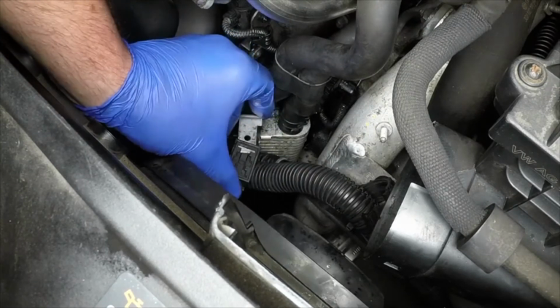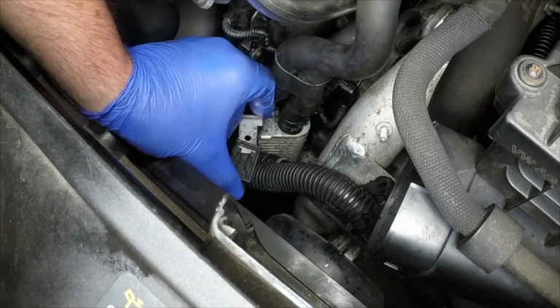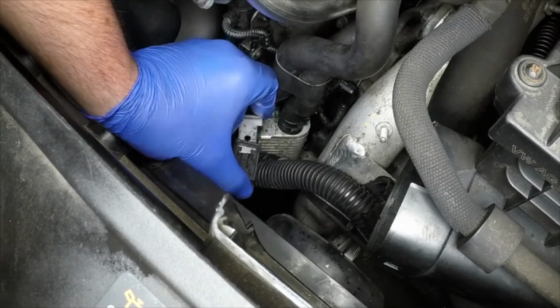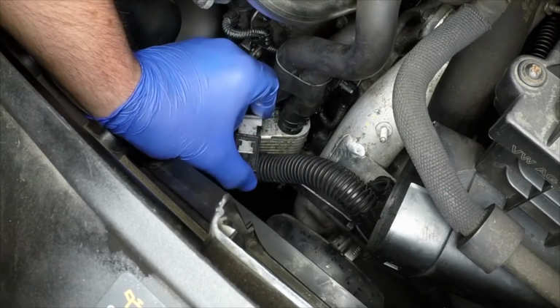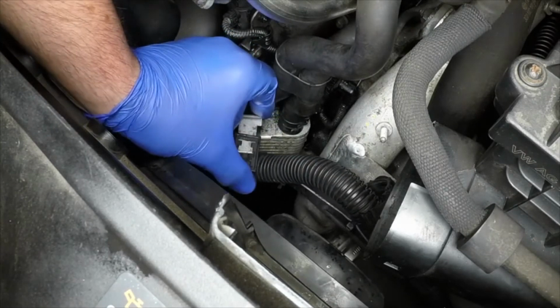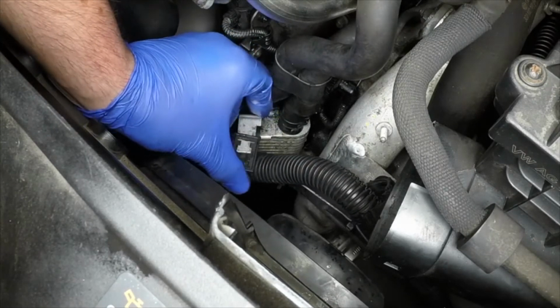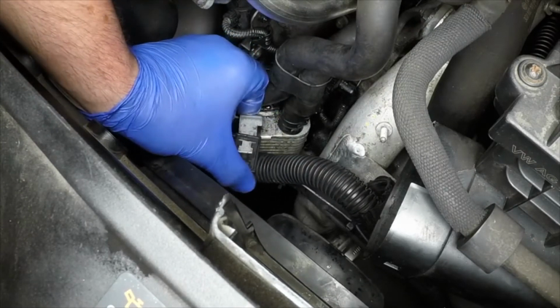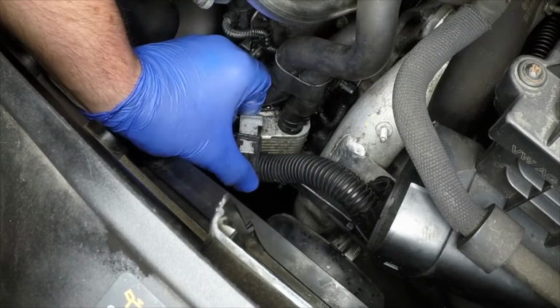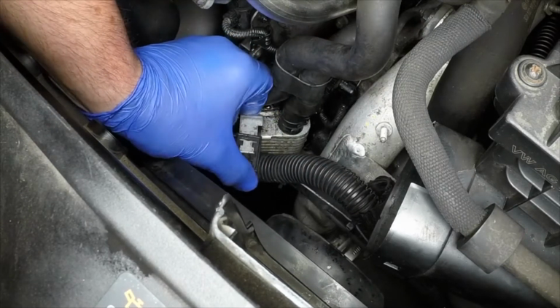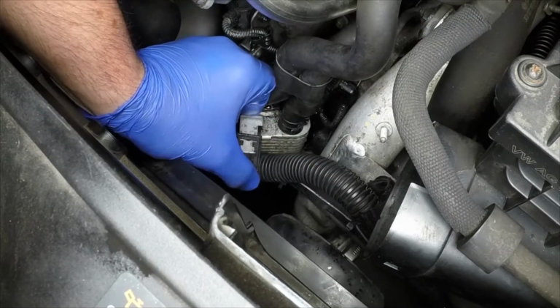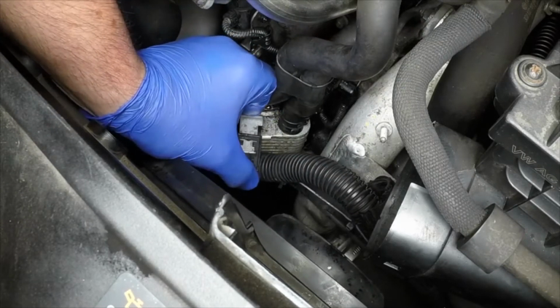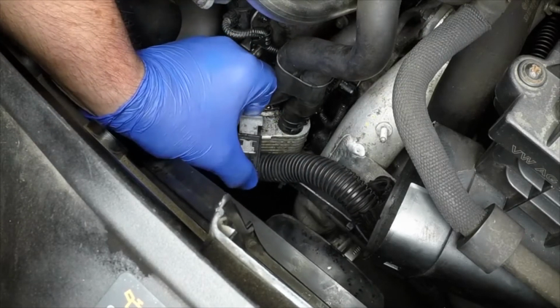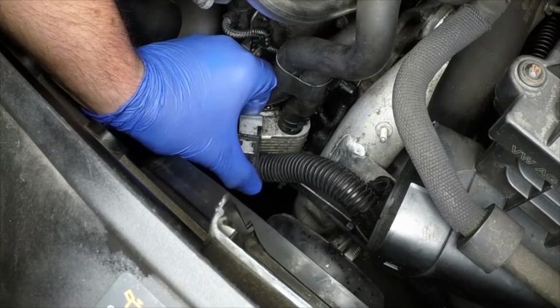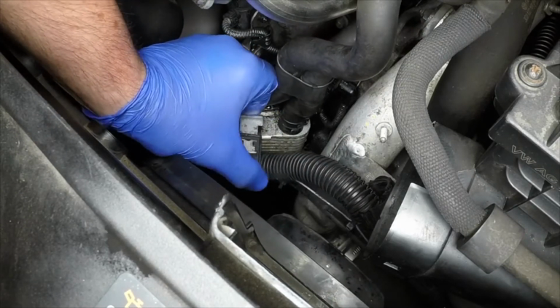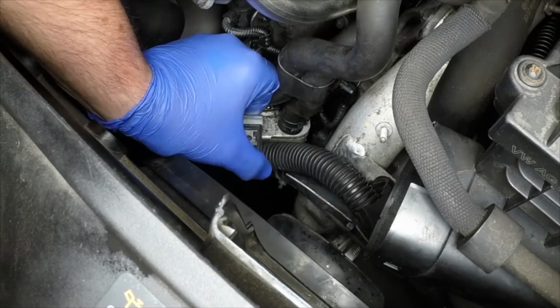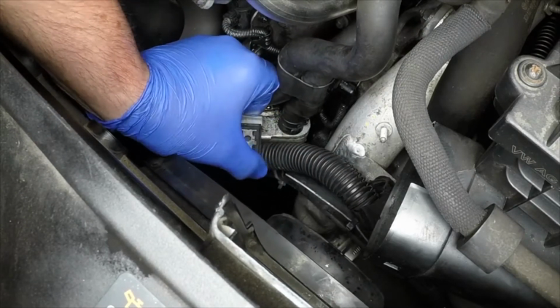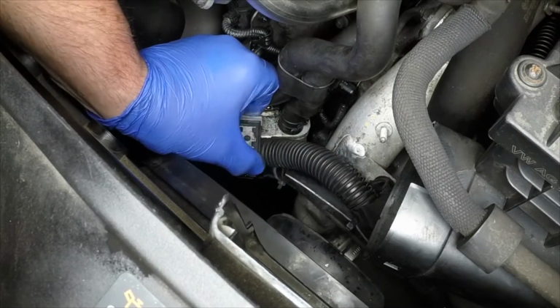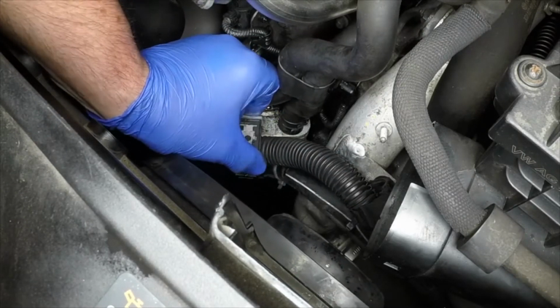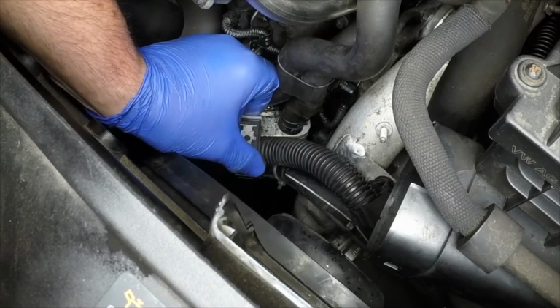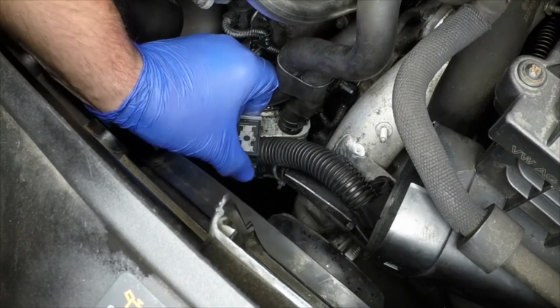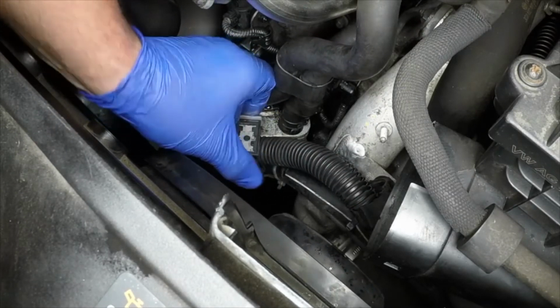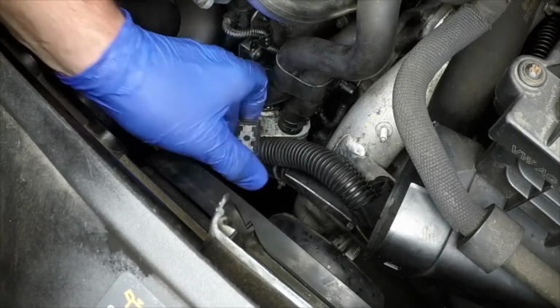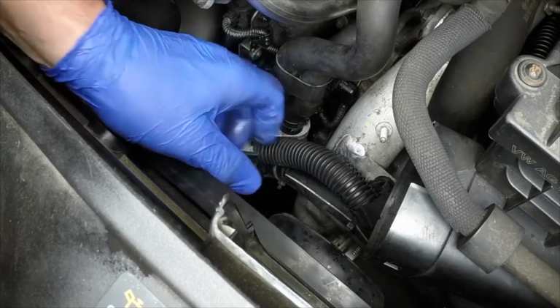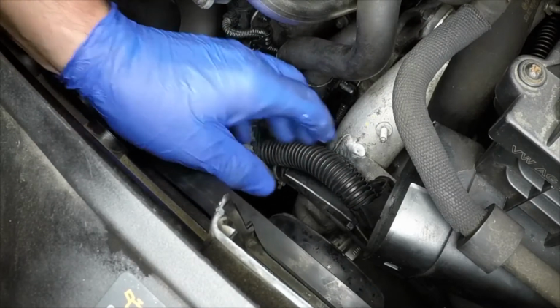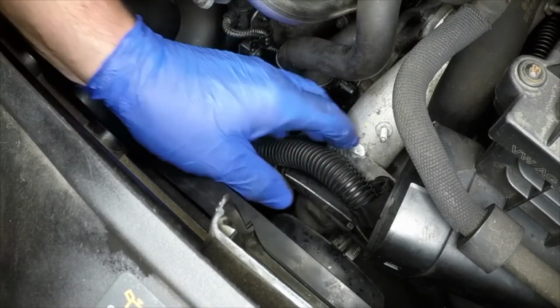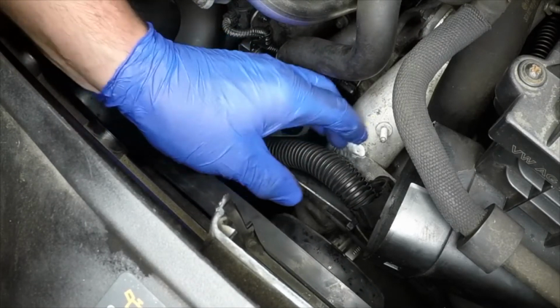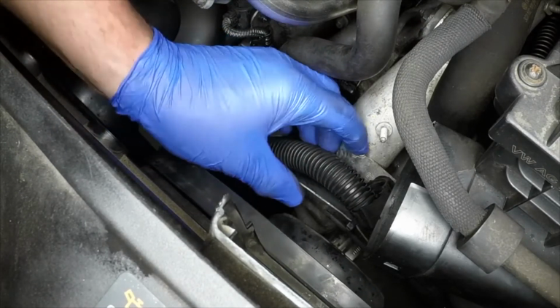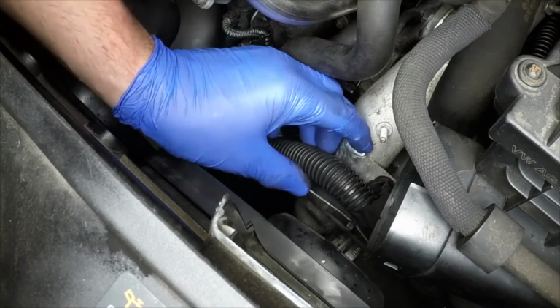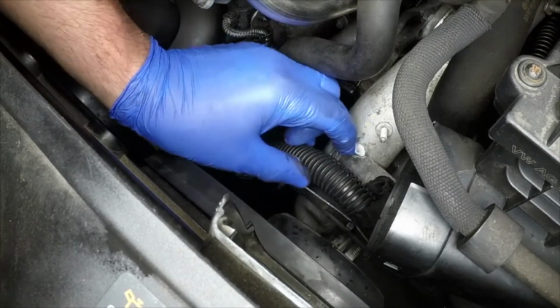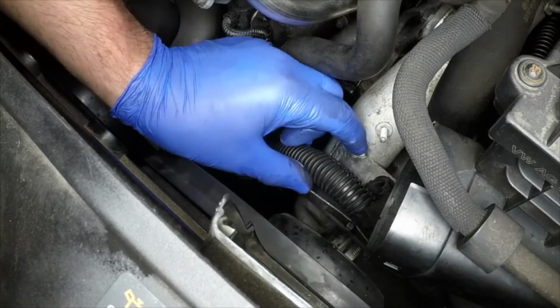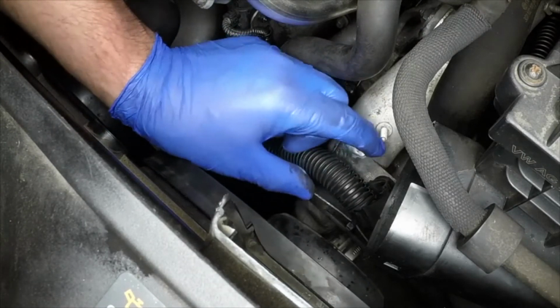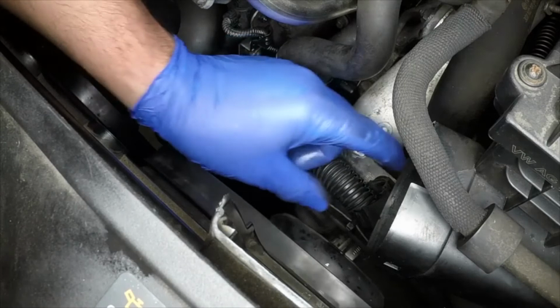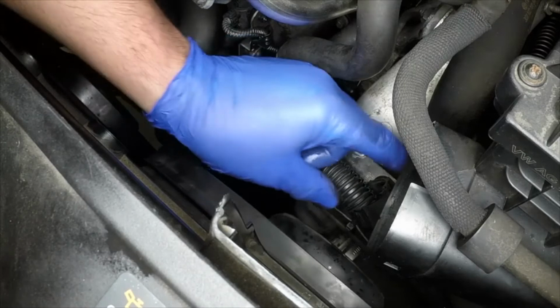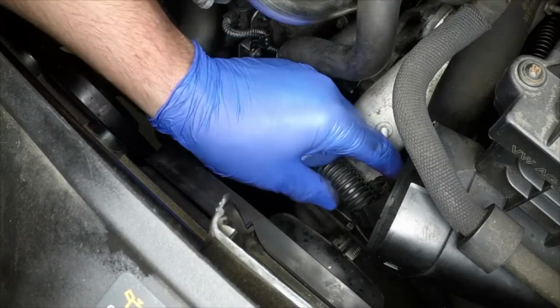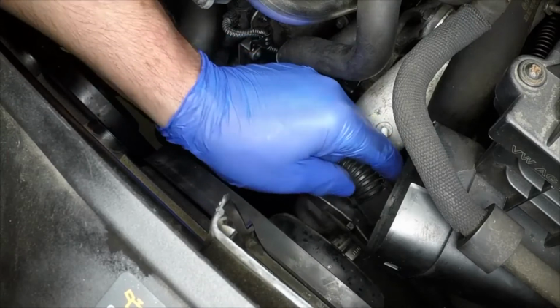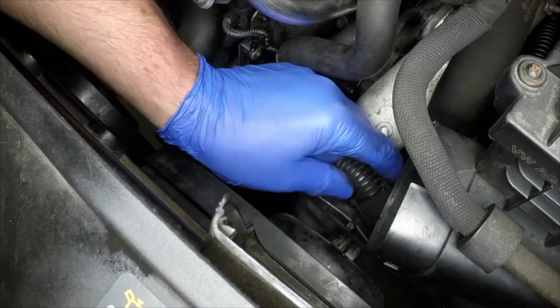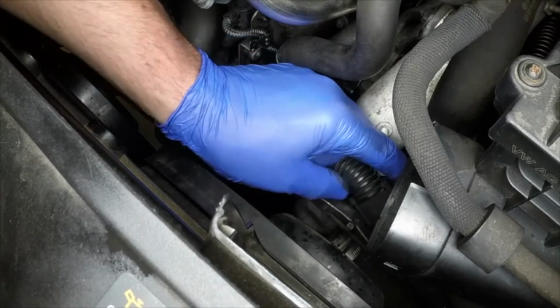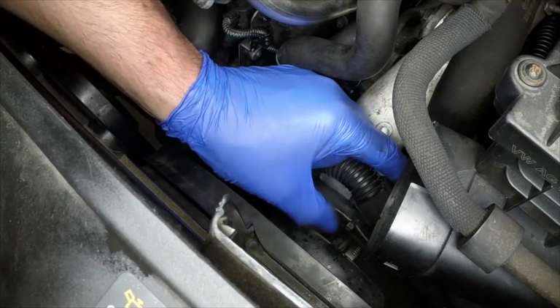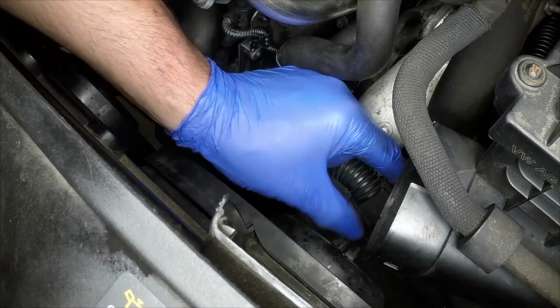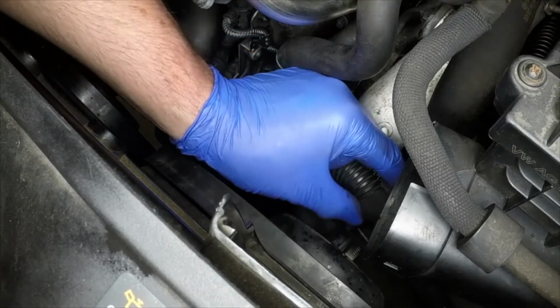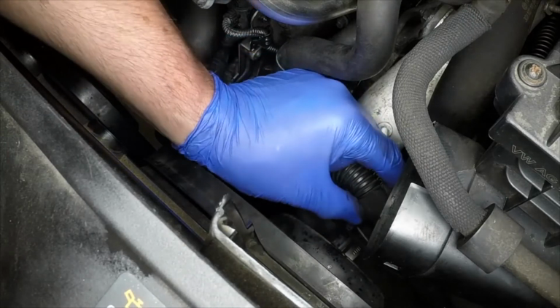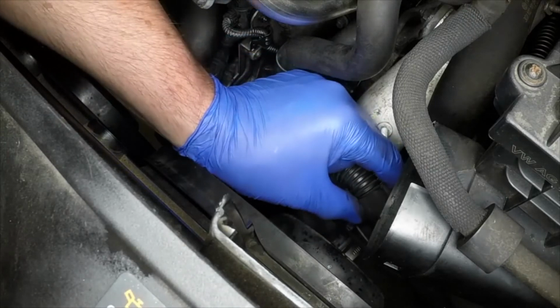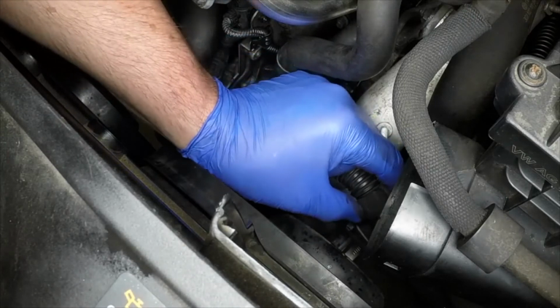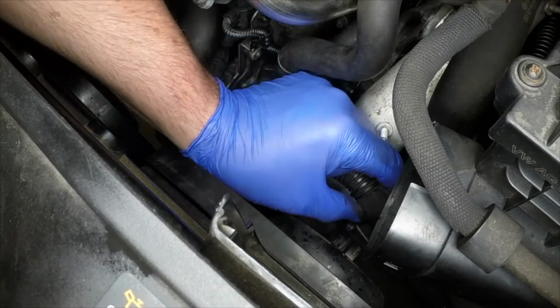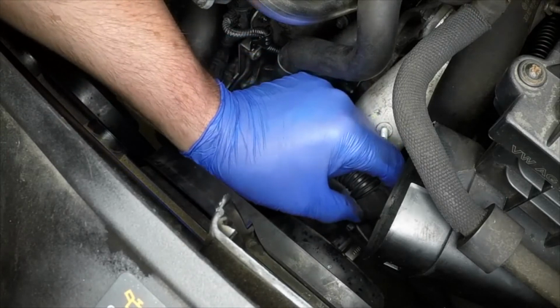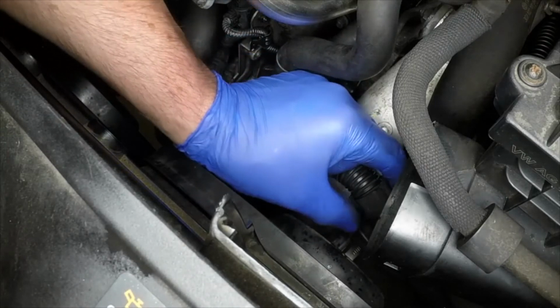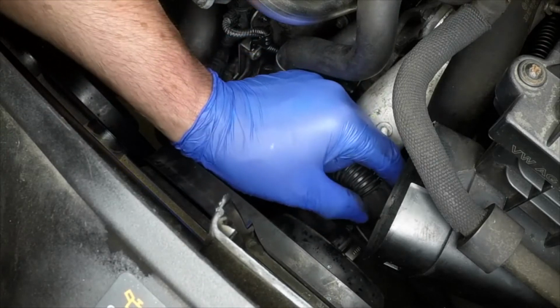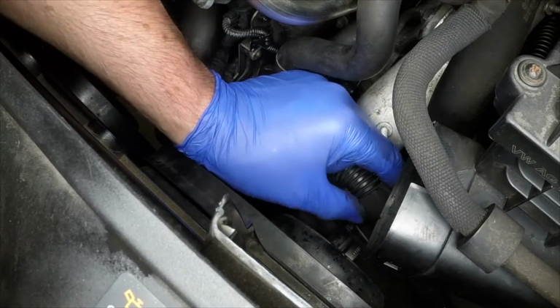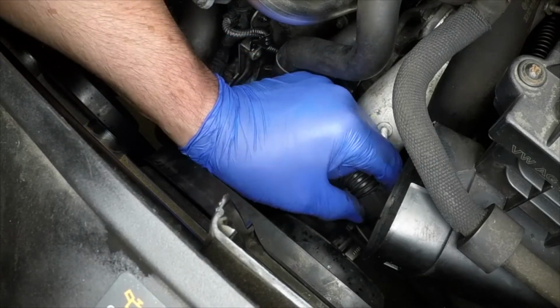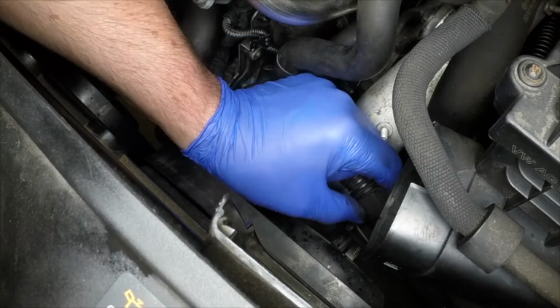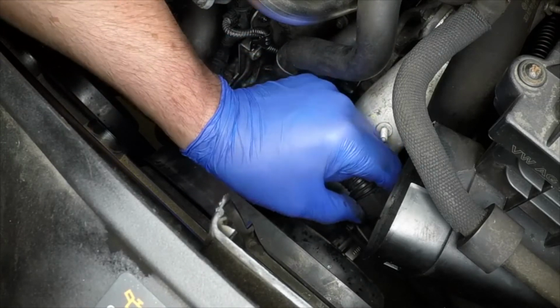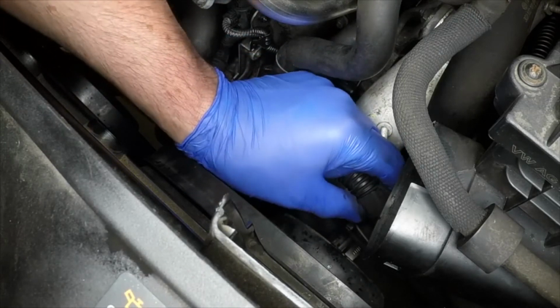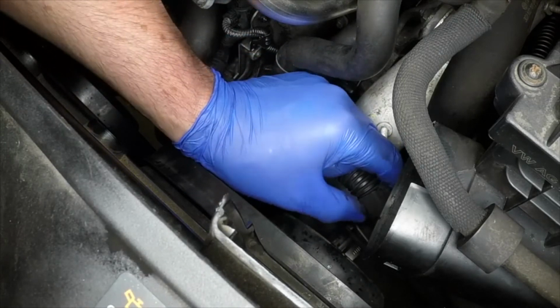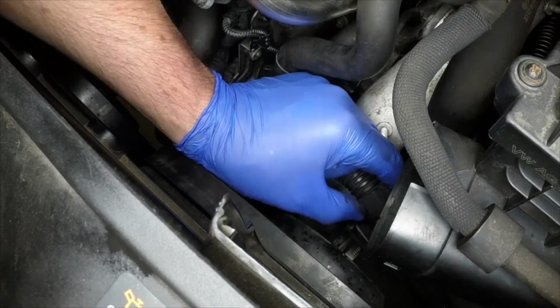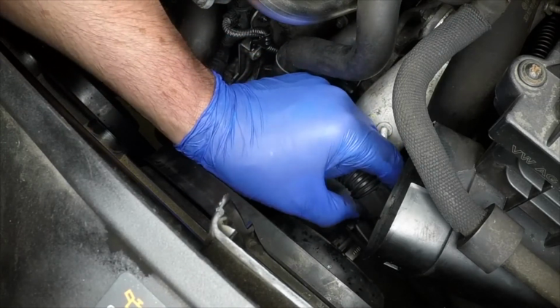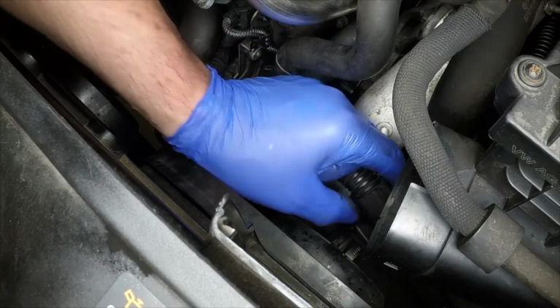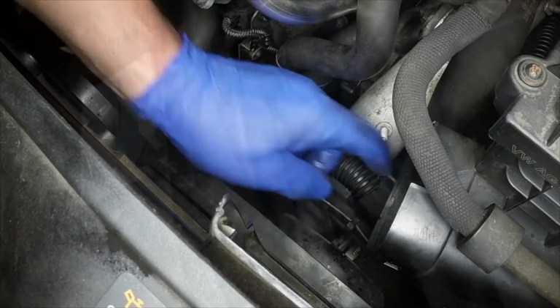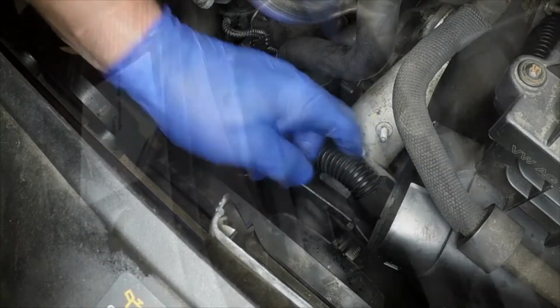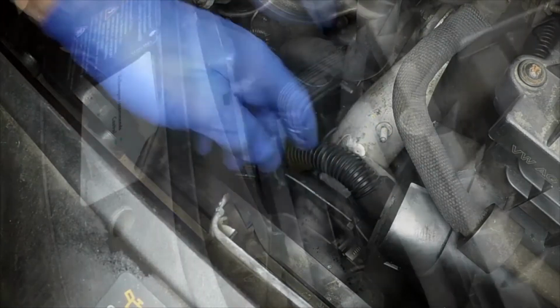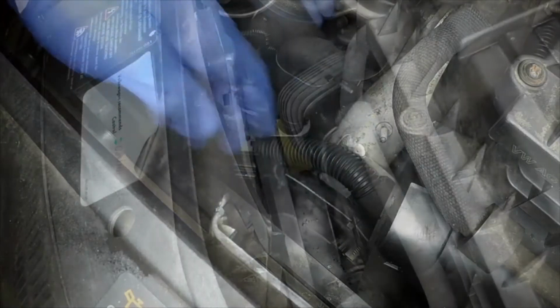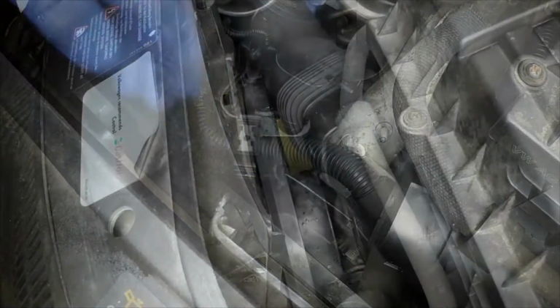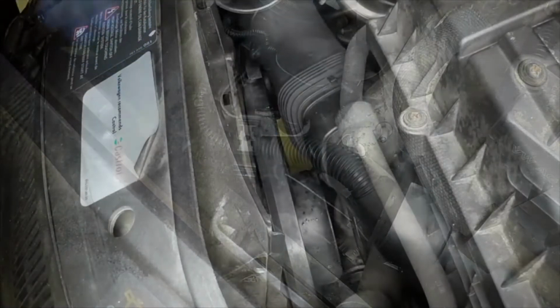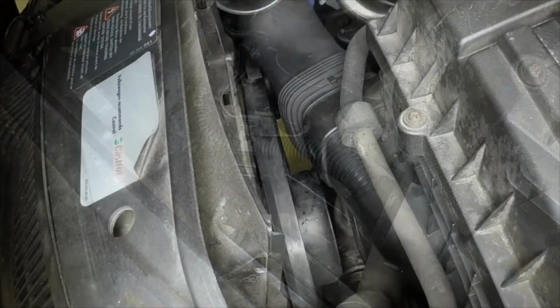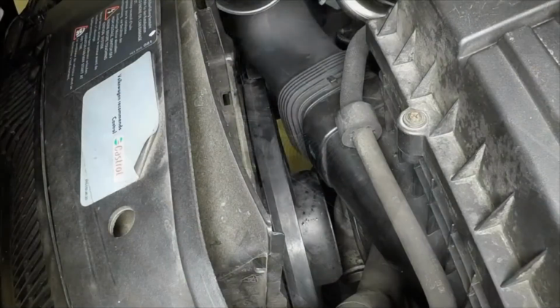Clip the wiring loom back into place, then reconnect the air intake hose and refit the intake duct and cover.